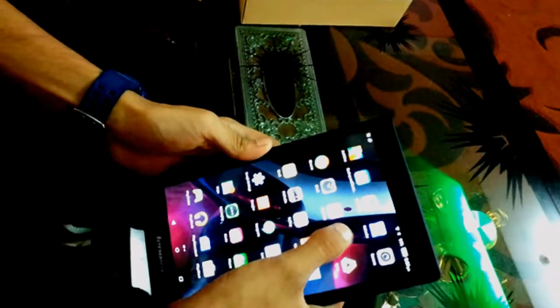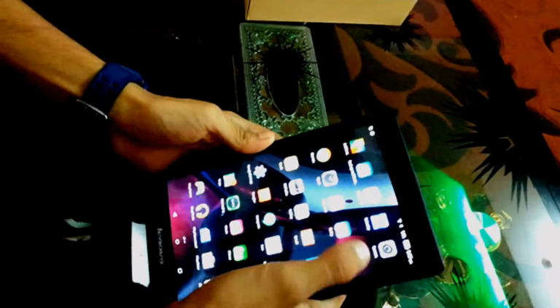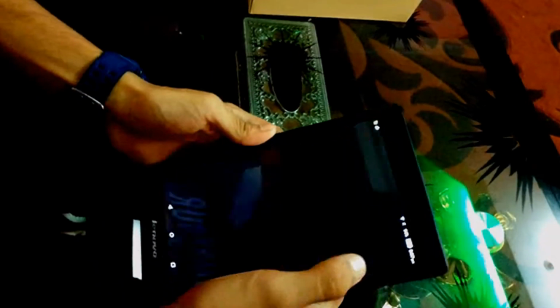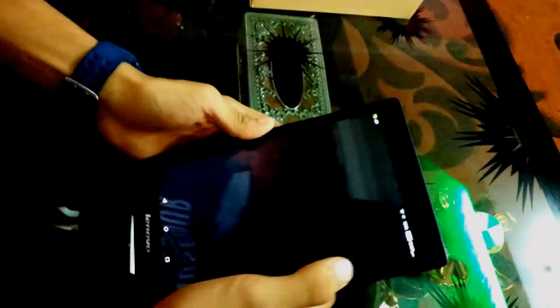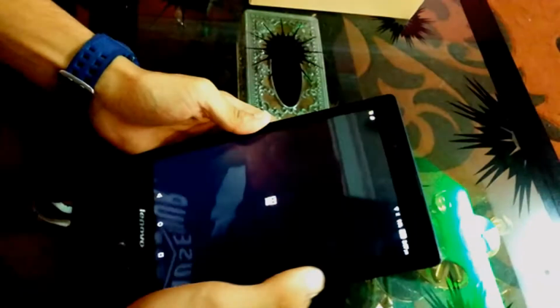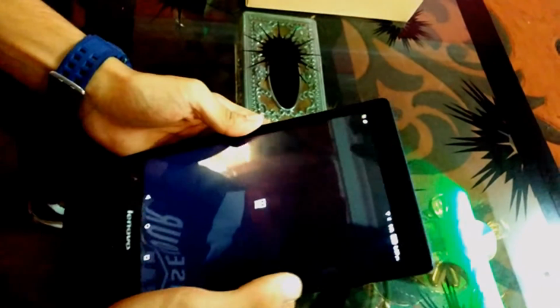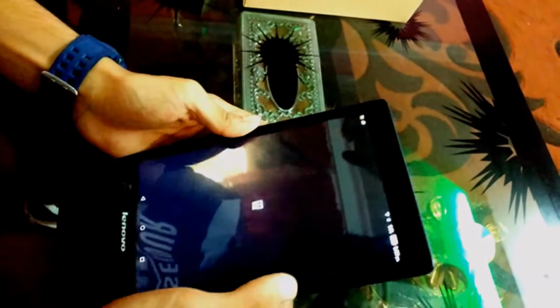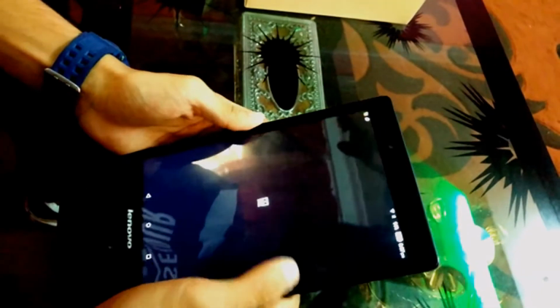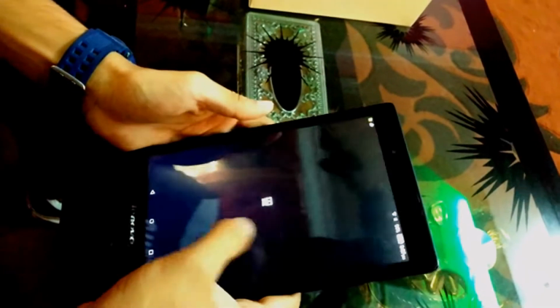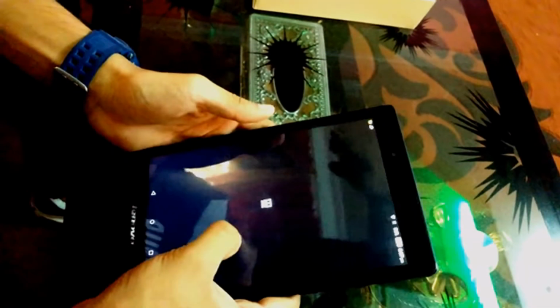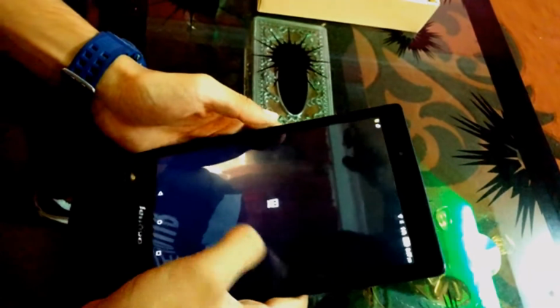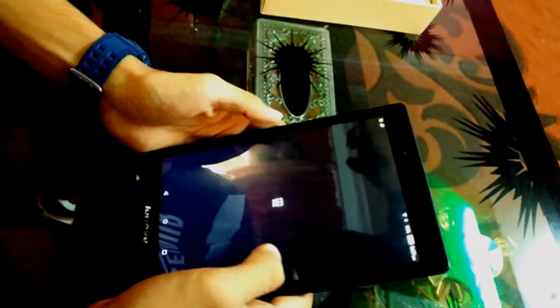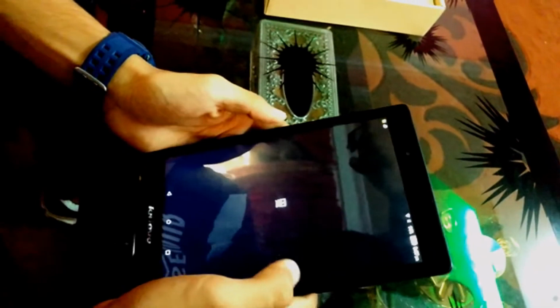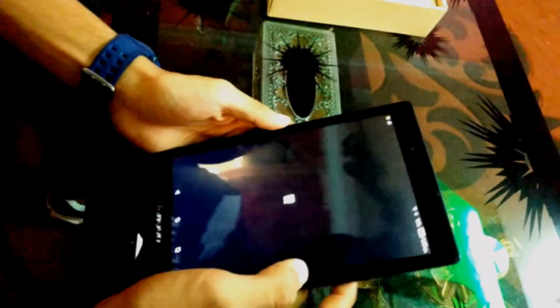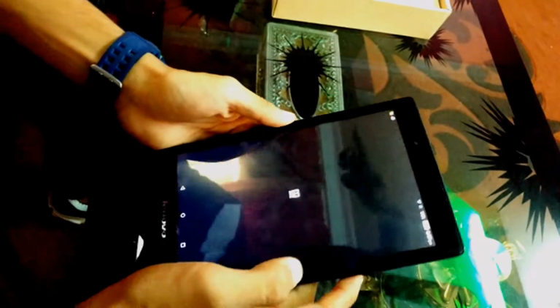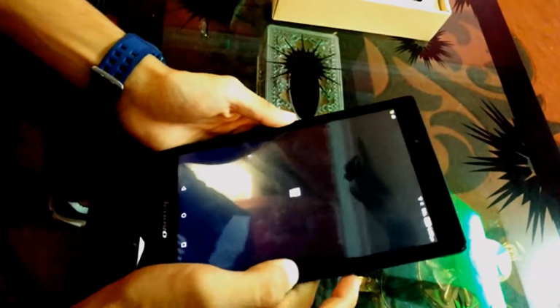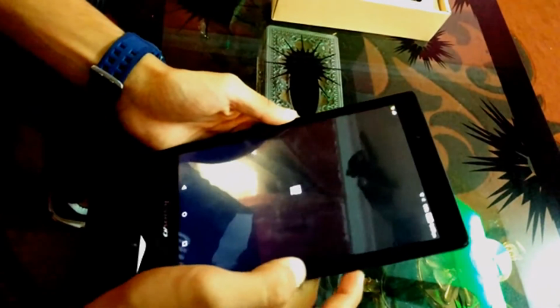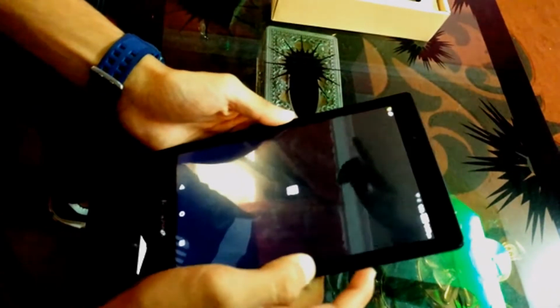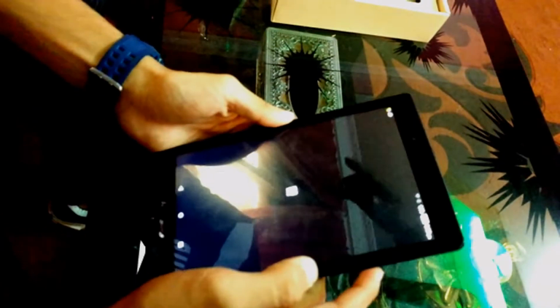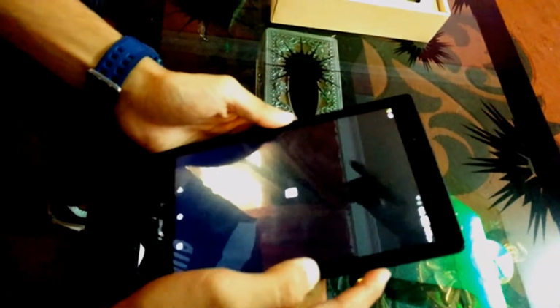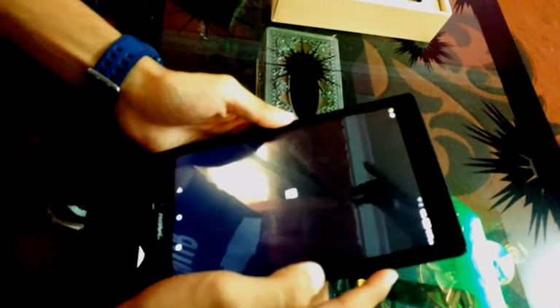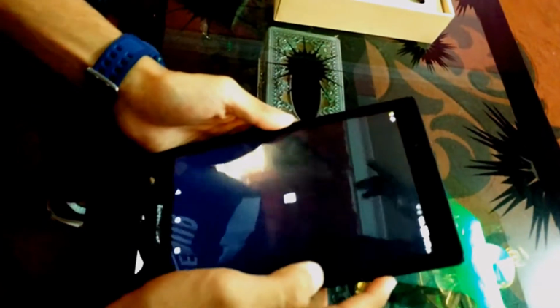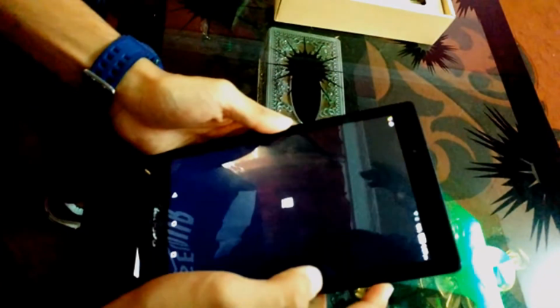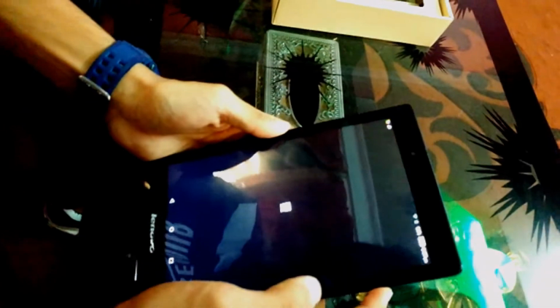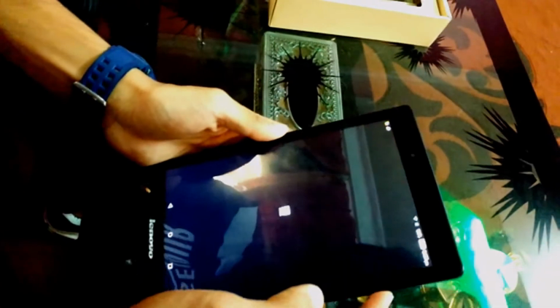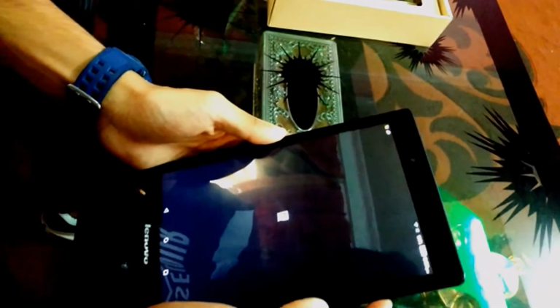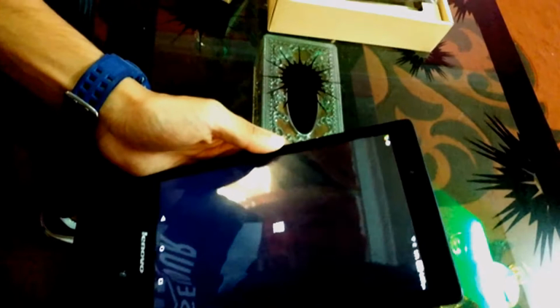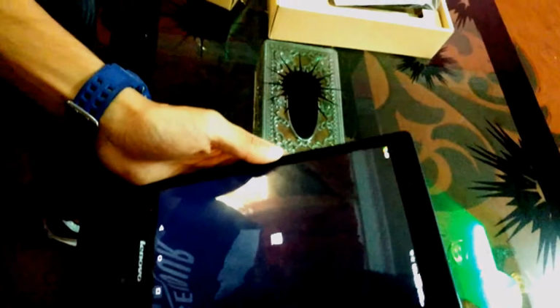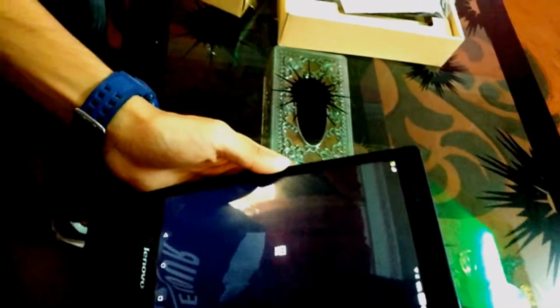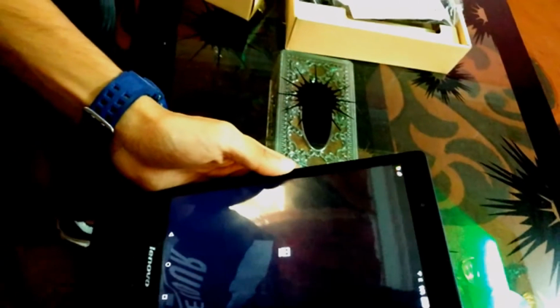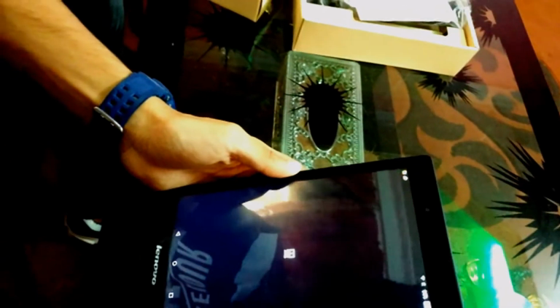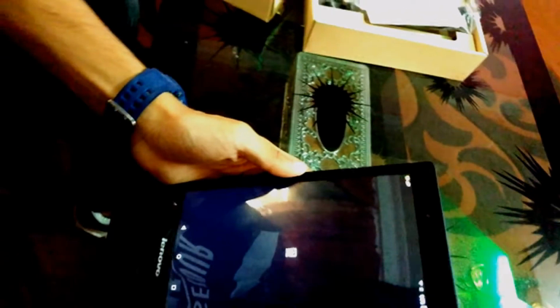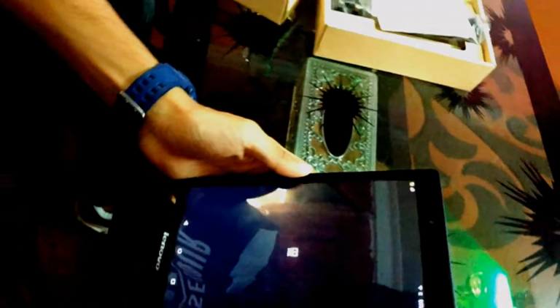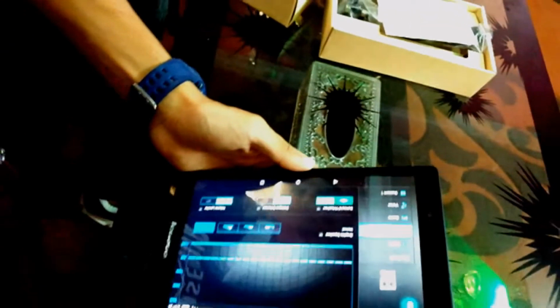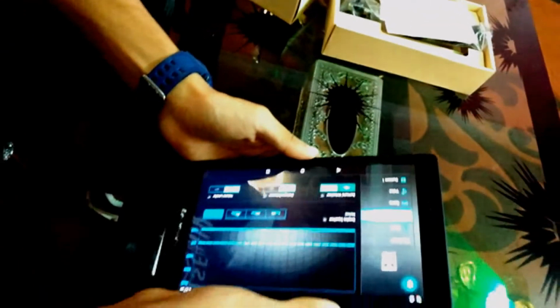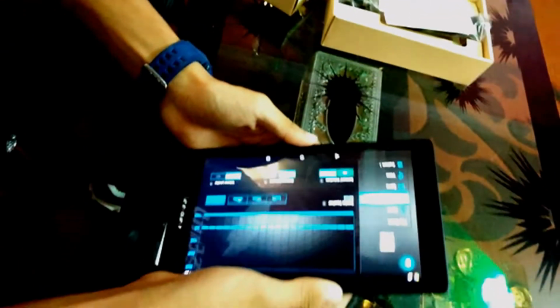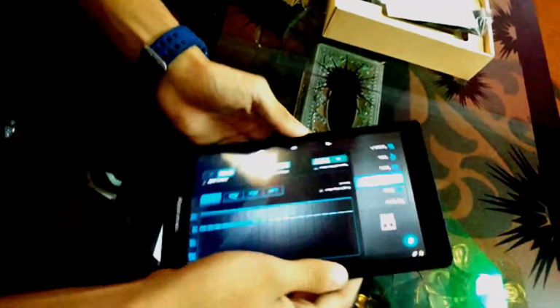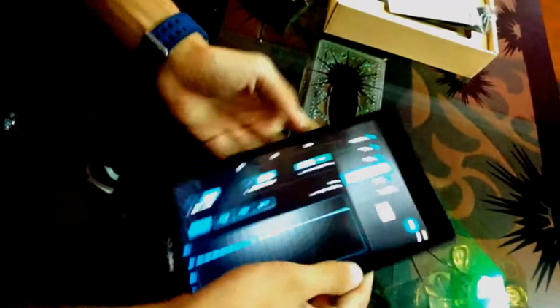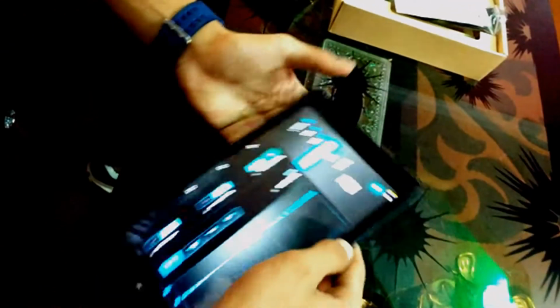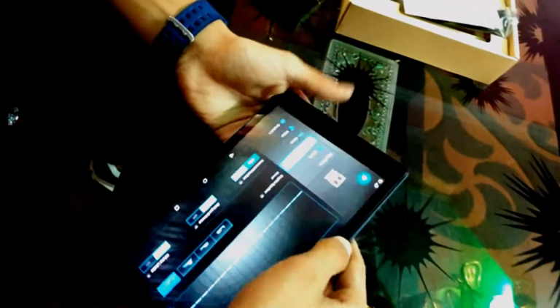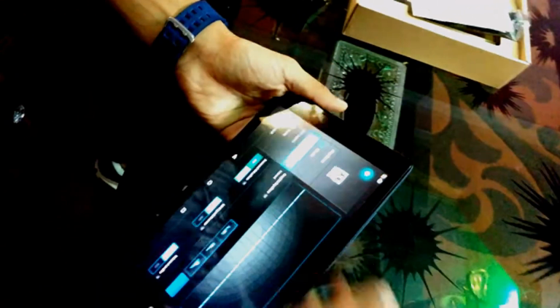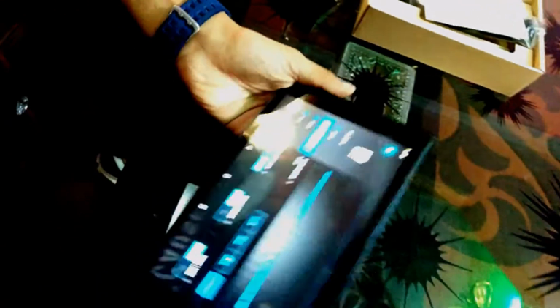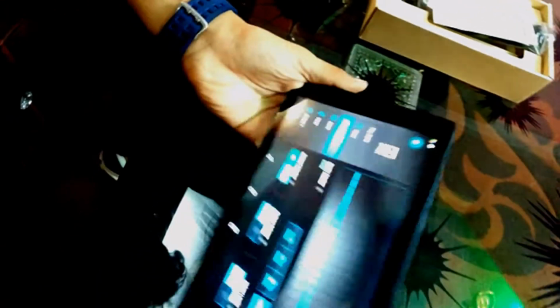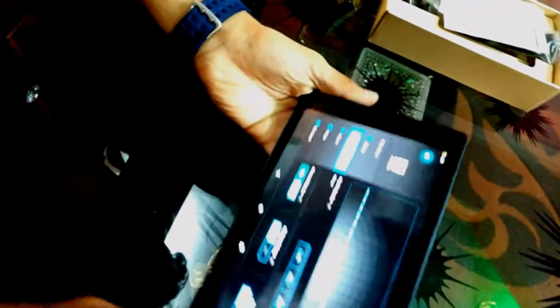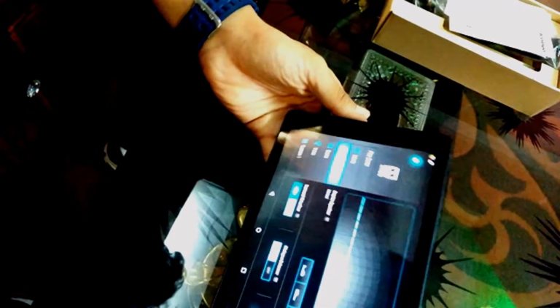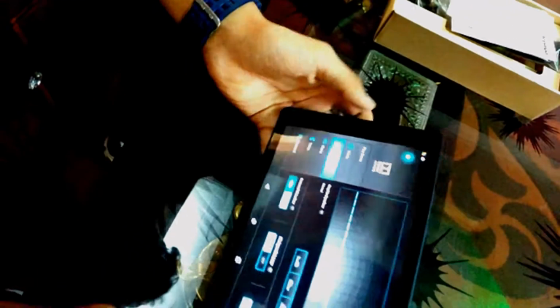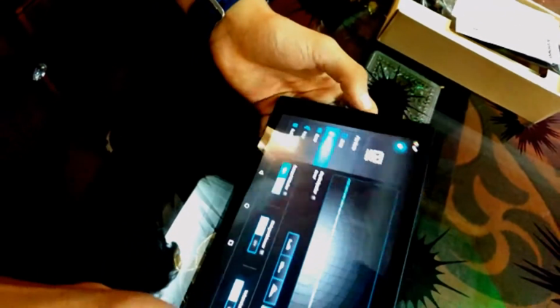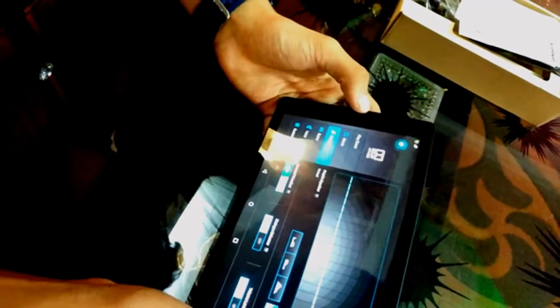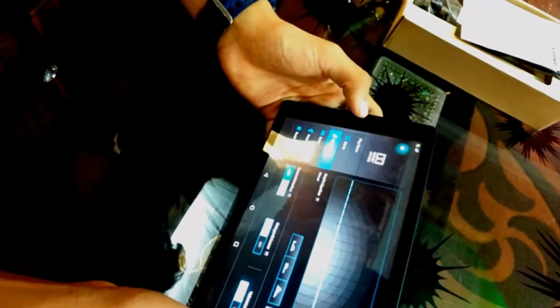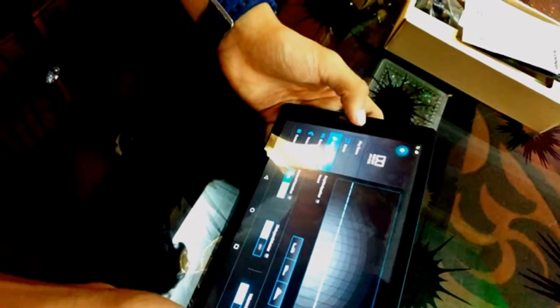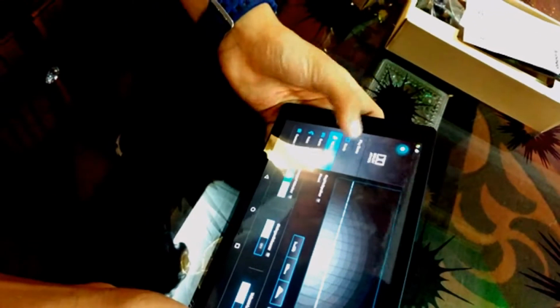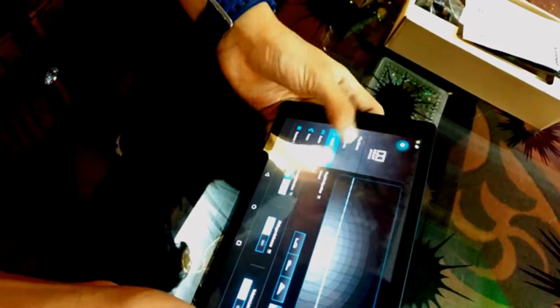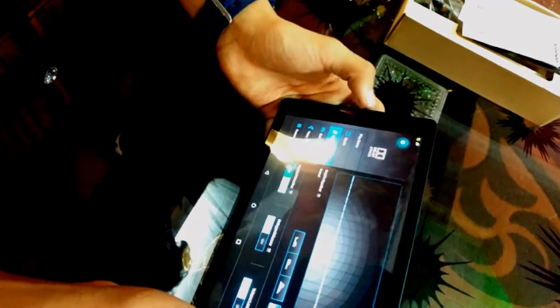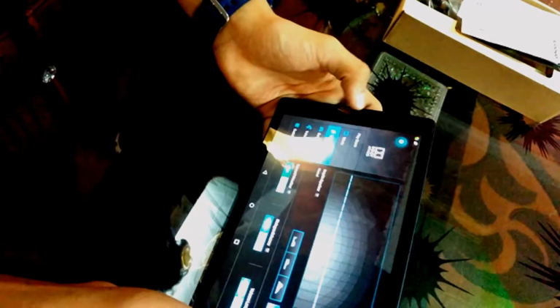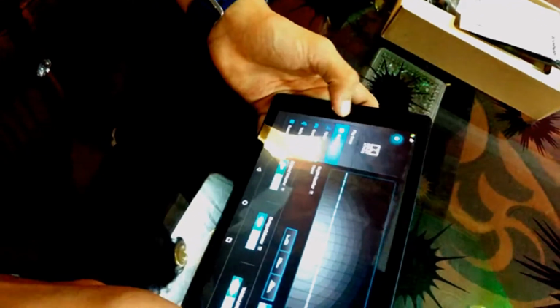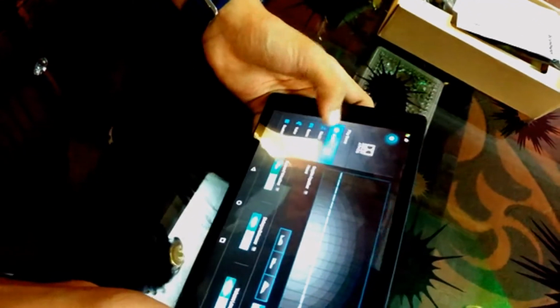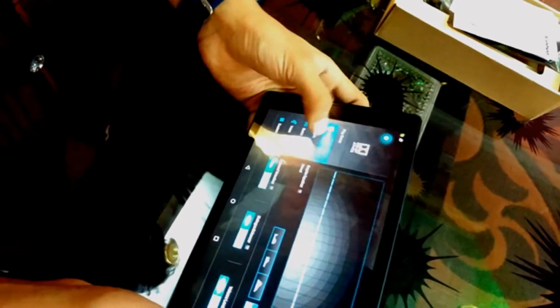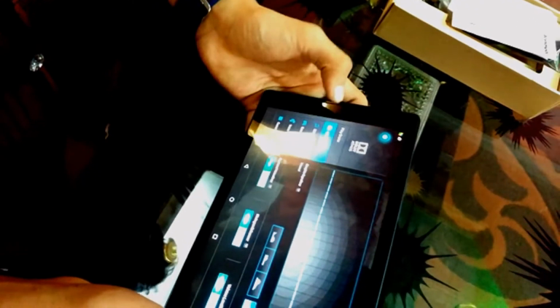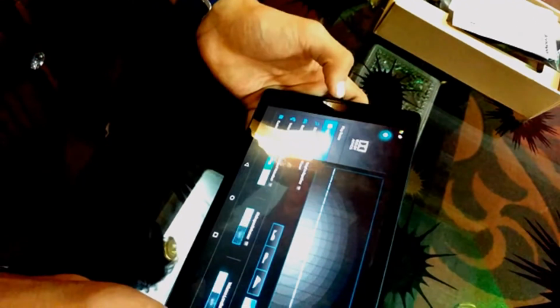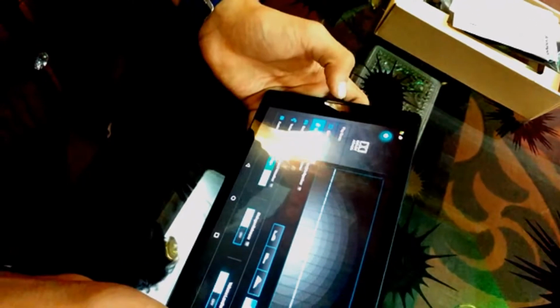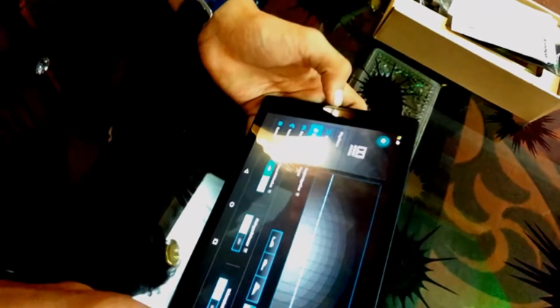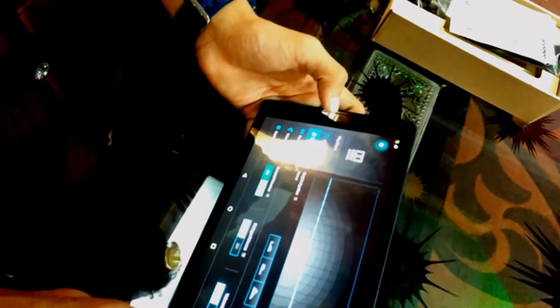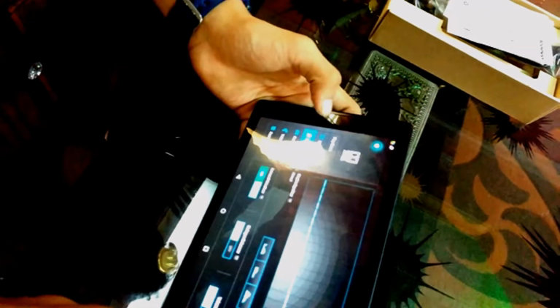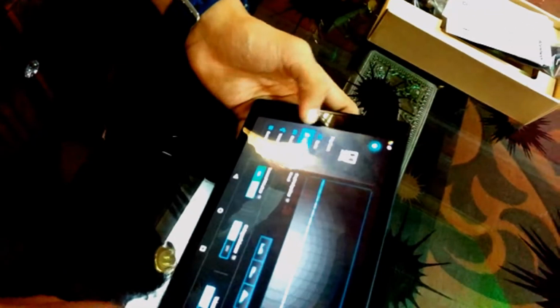Let's check the speakers — Dolby Atmos. You can listen to the sound so loud.